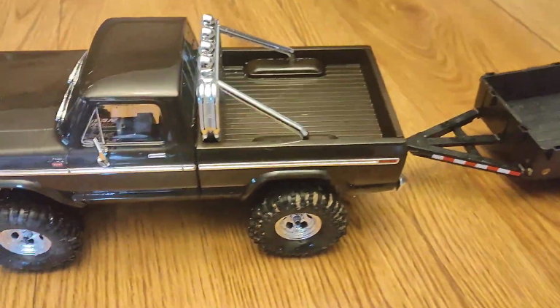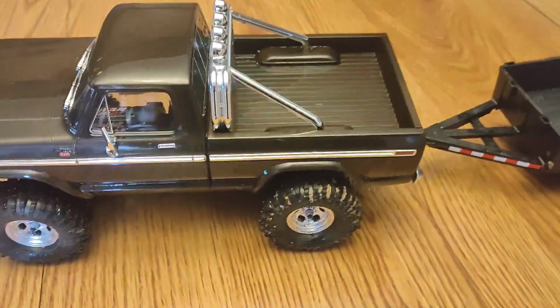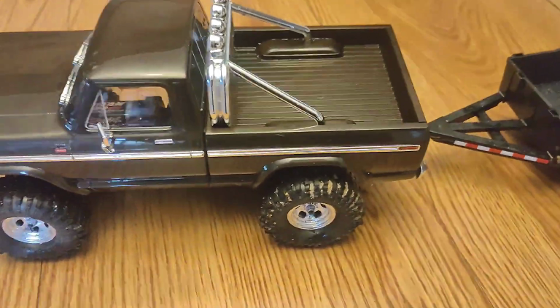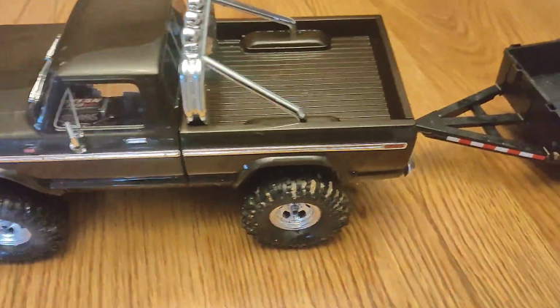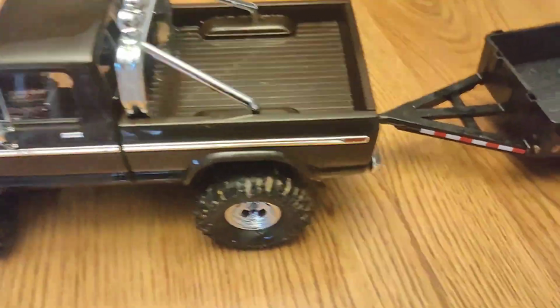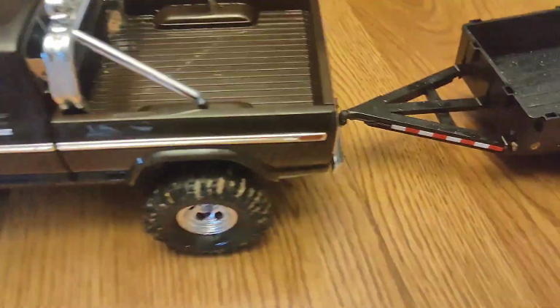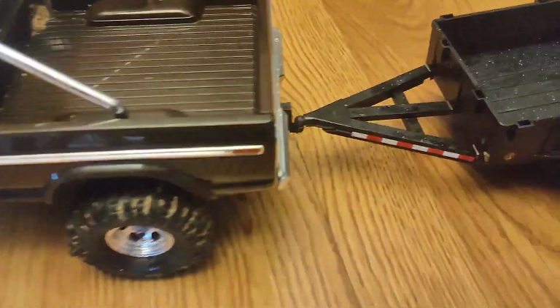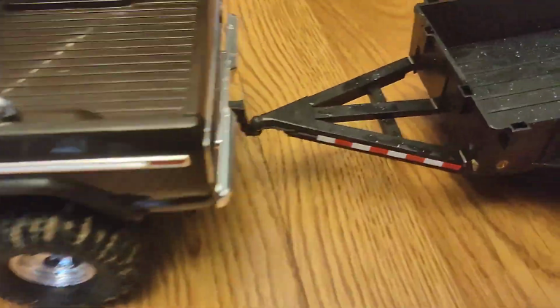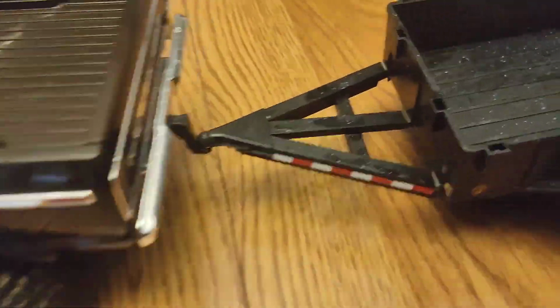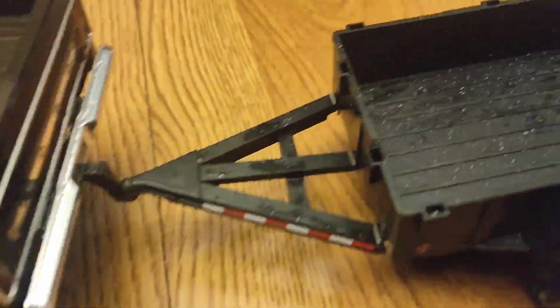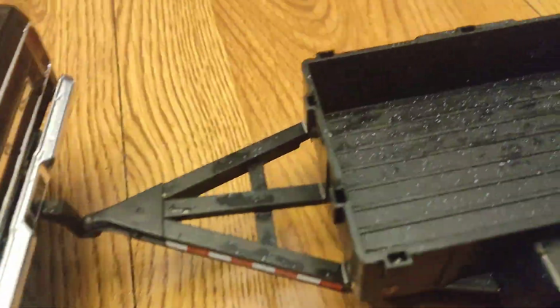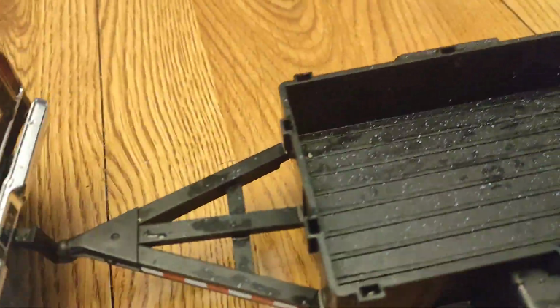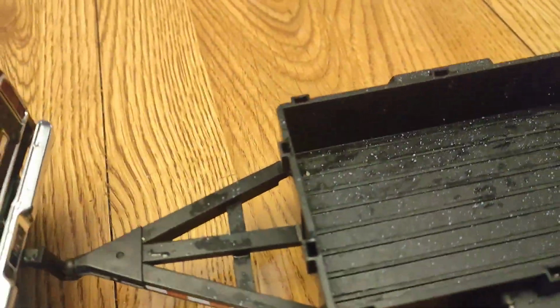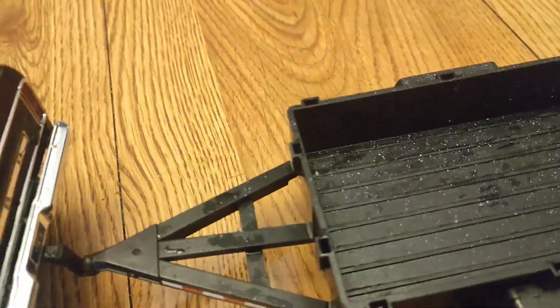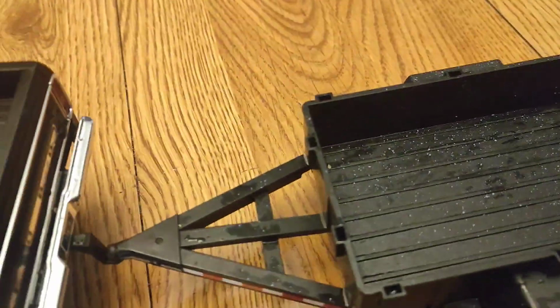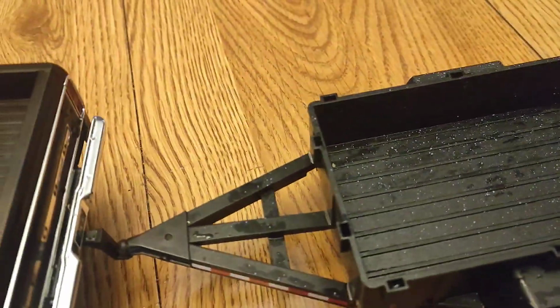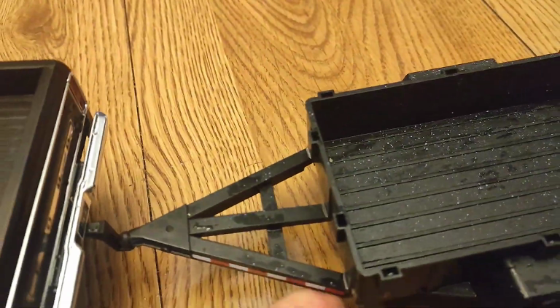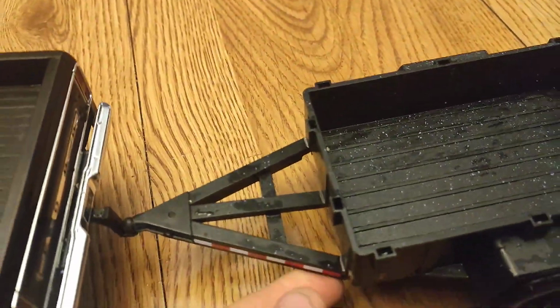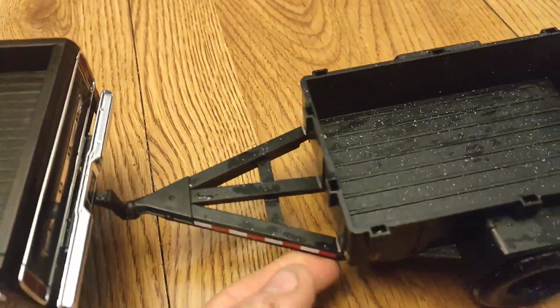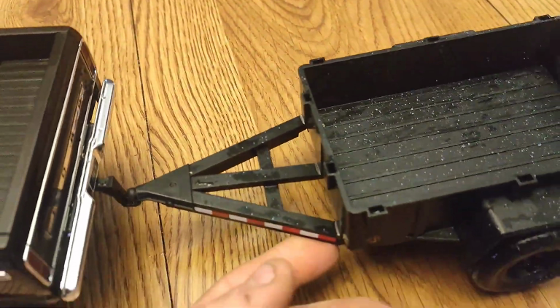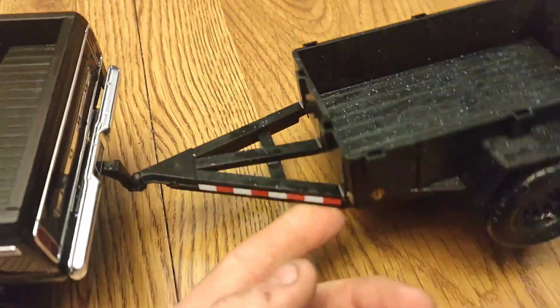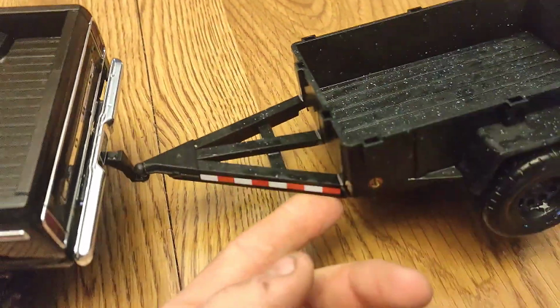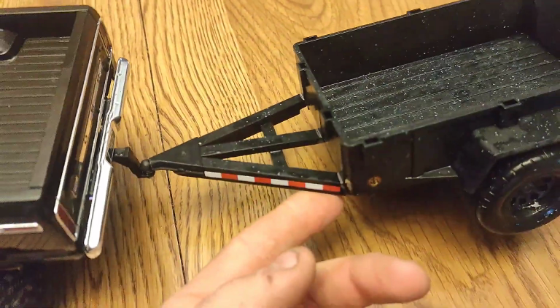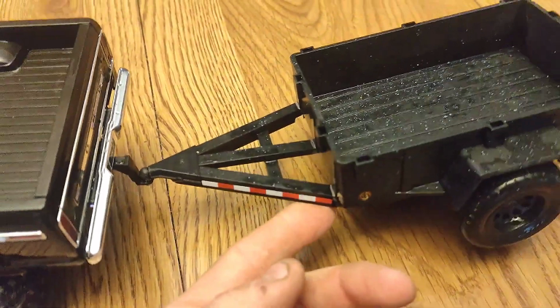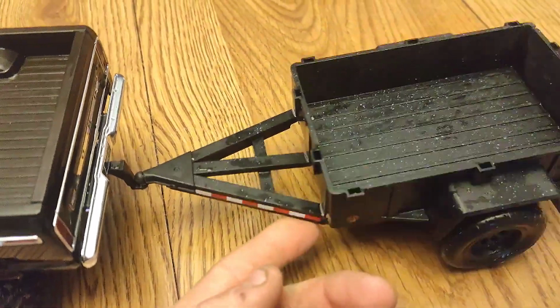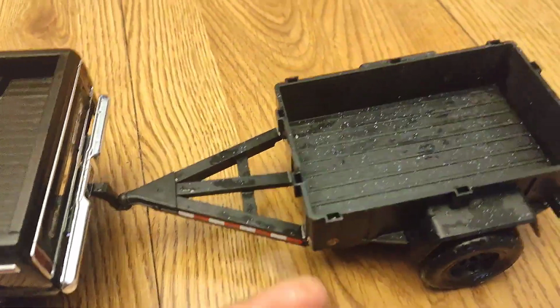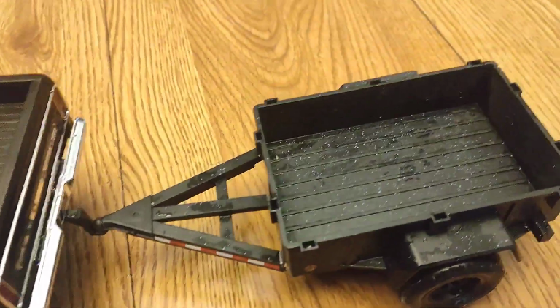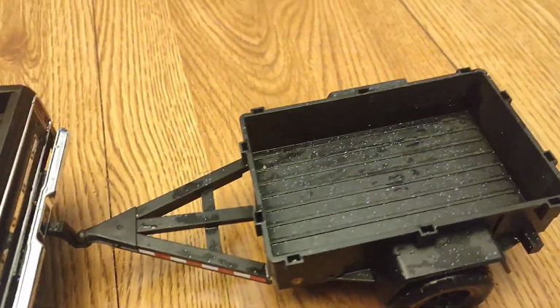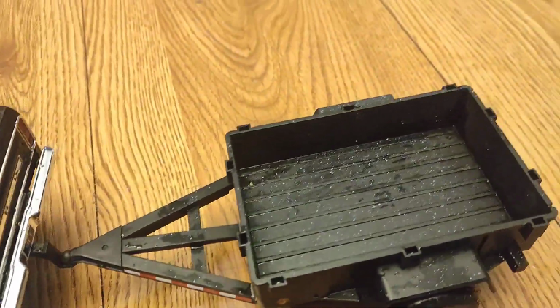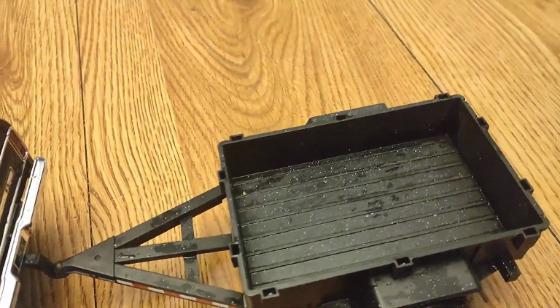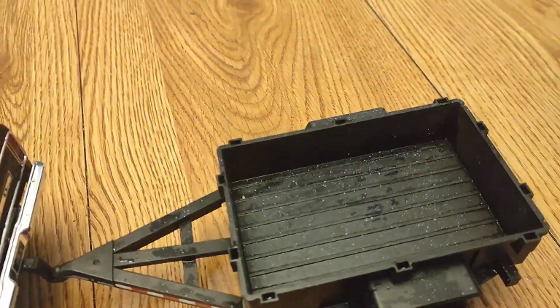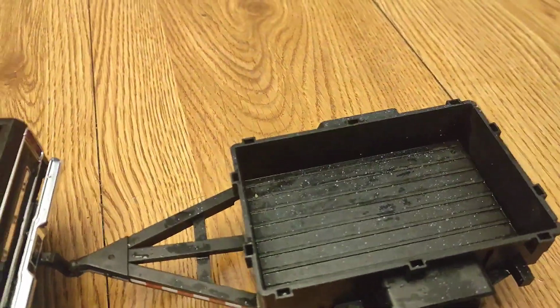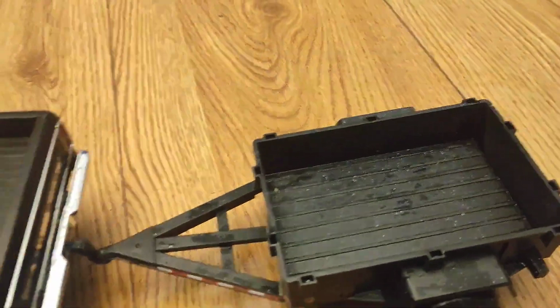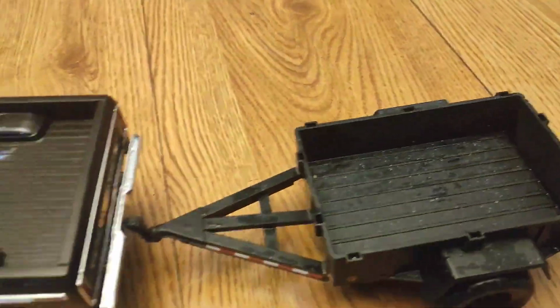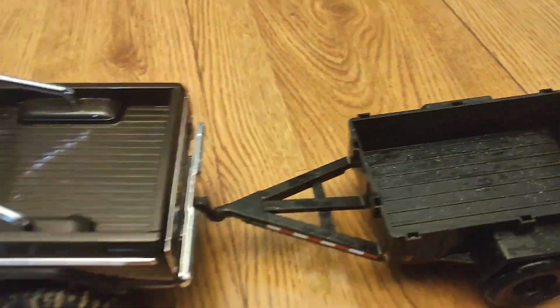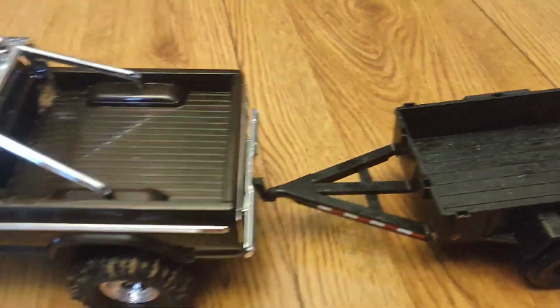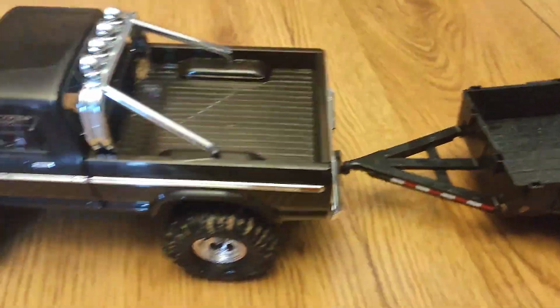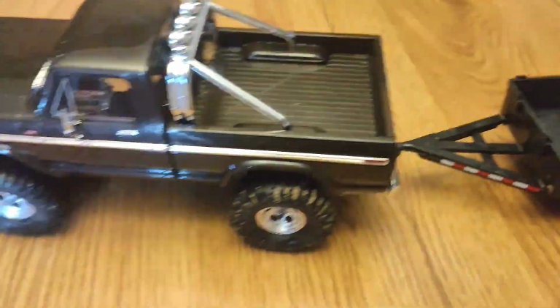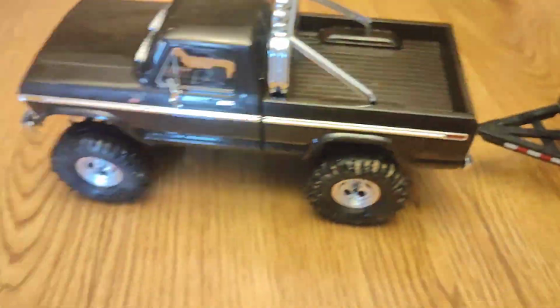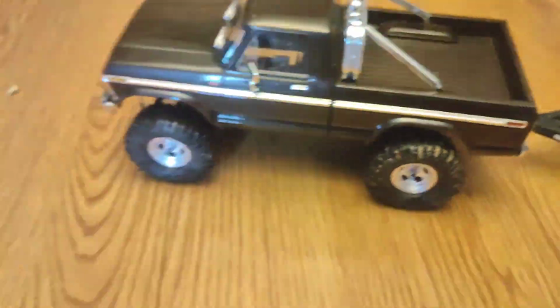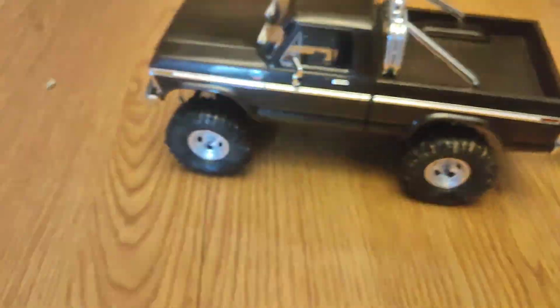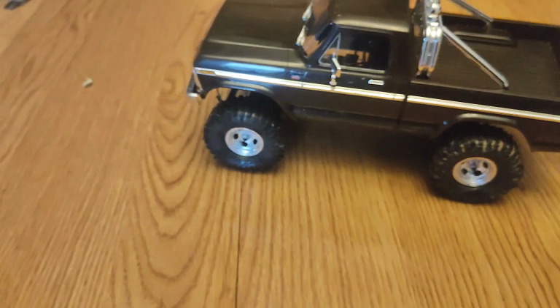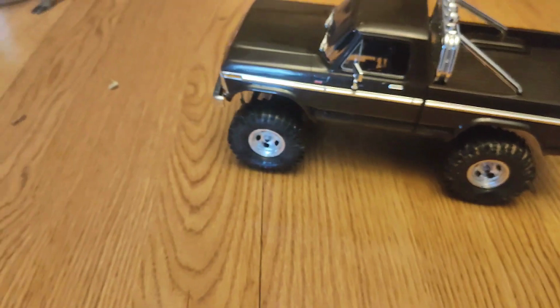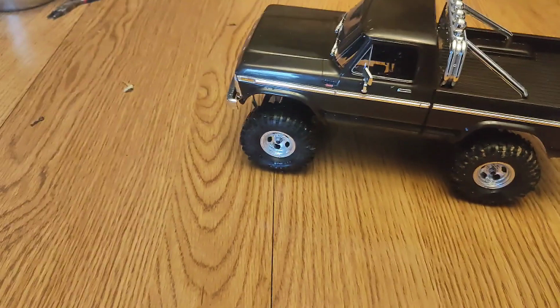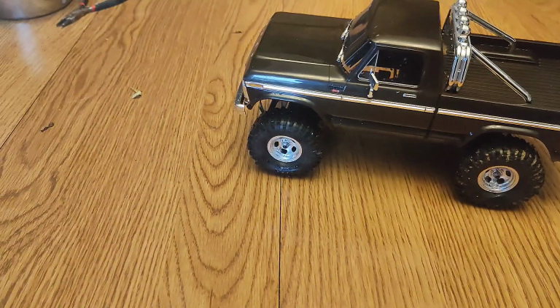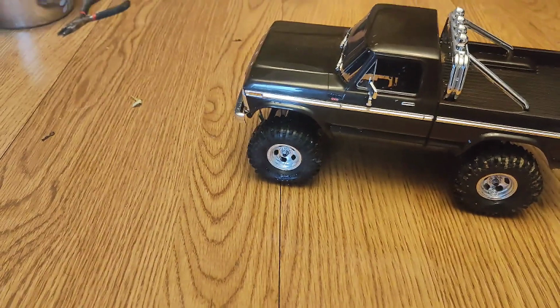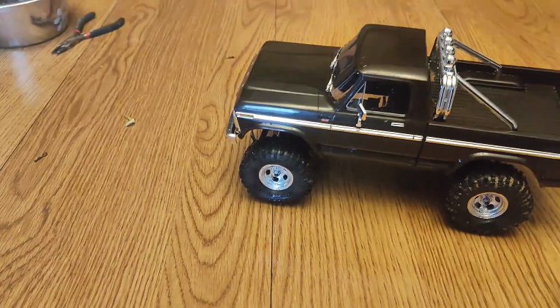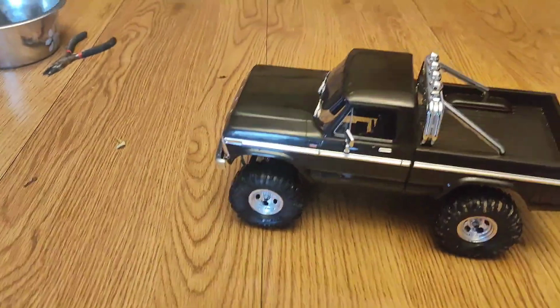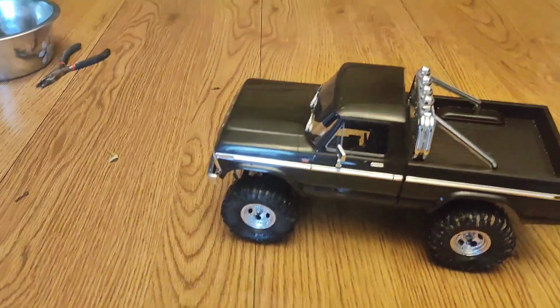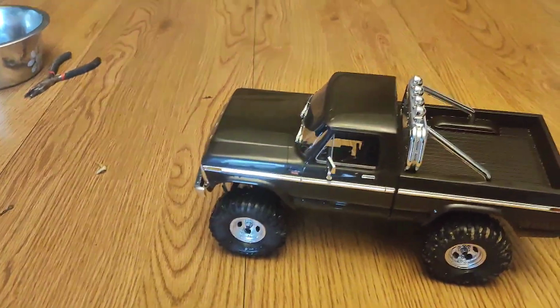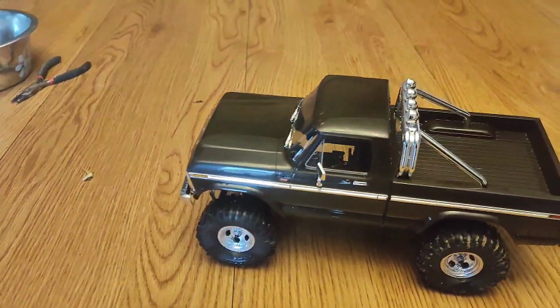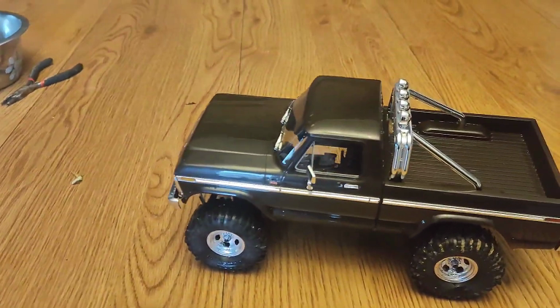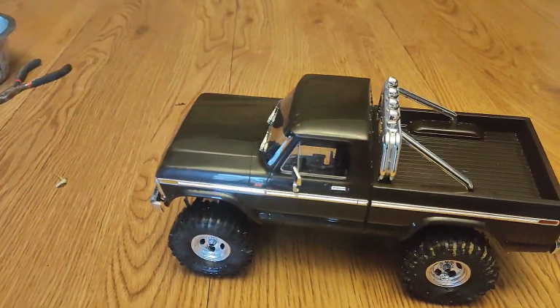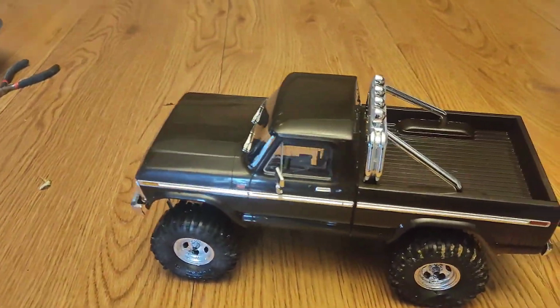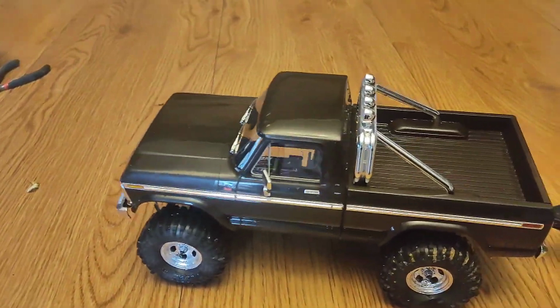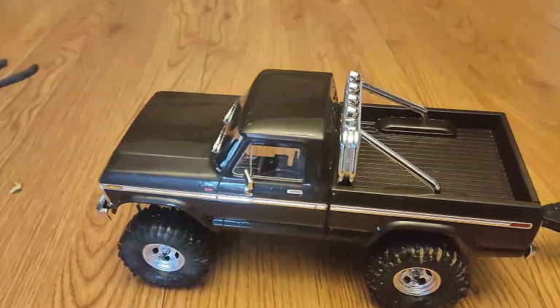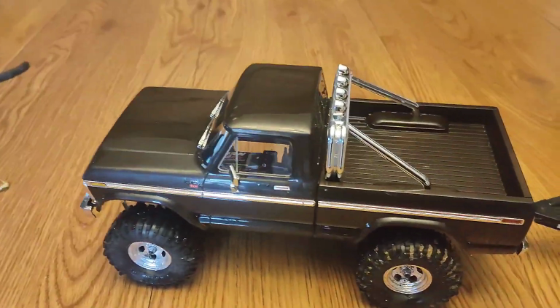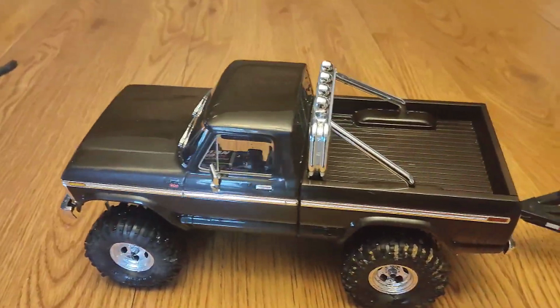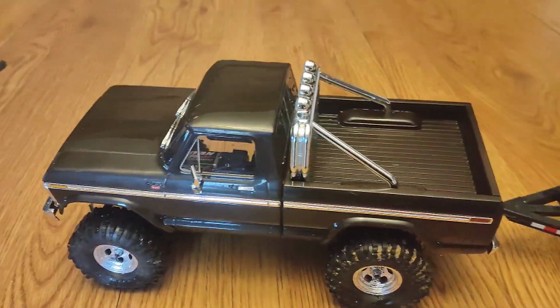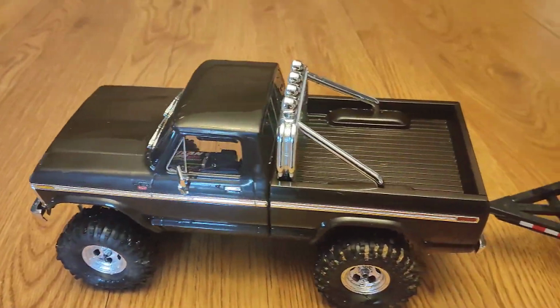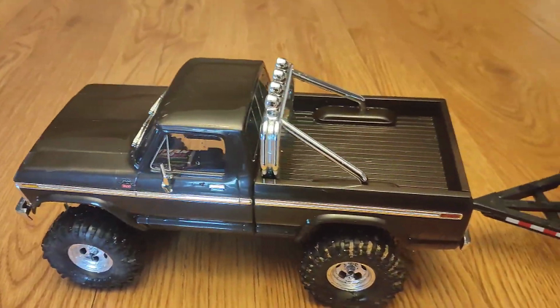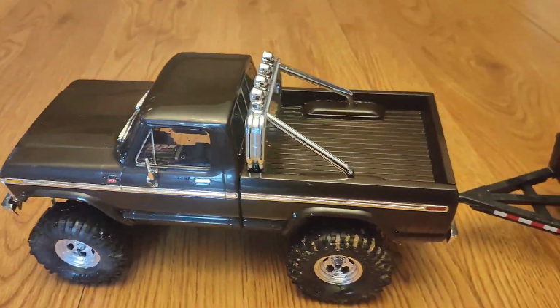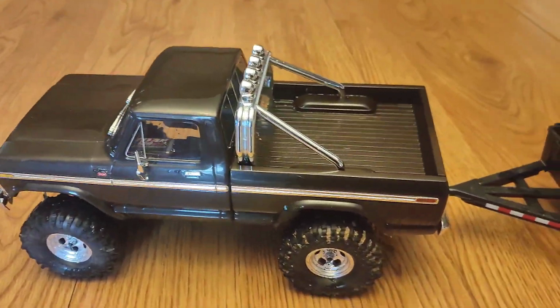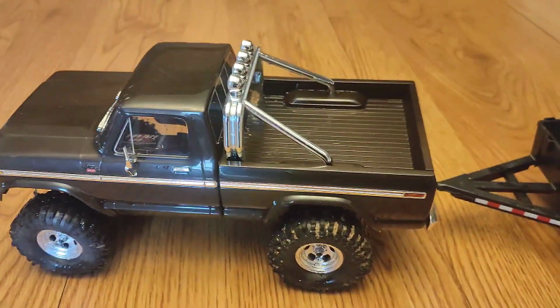Yeah, the trailer's from a different one — she's already been used a lot. But it held up great.